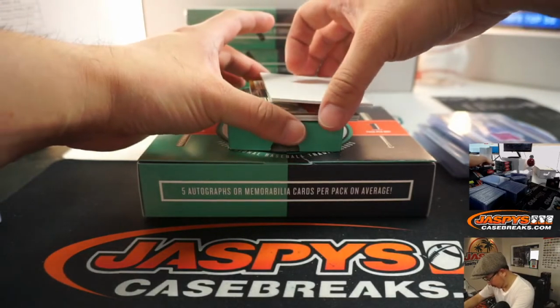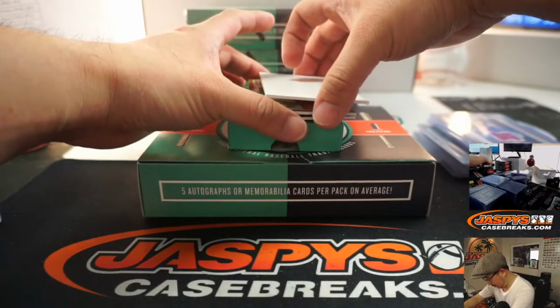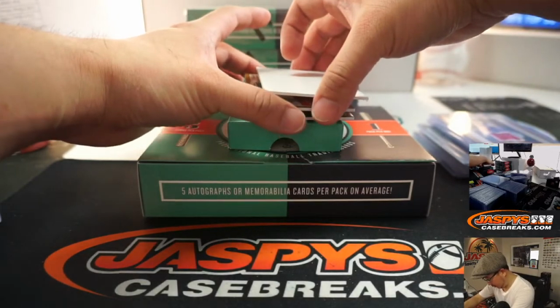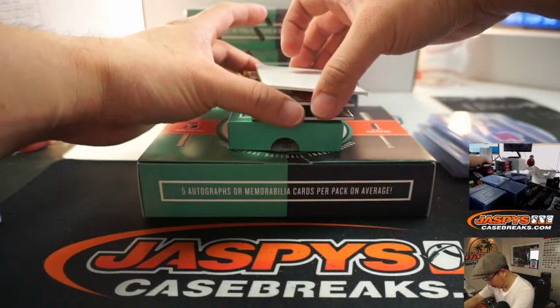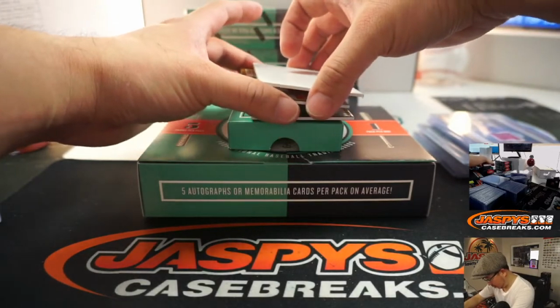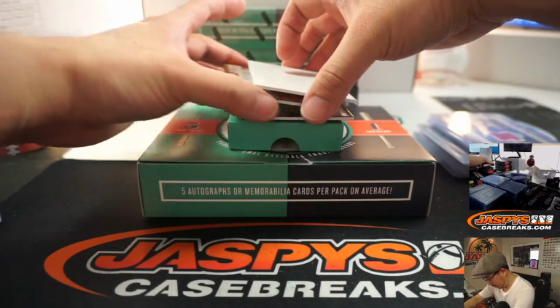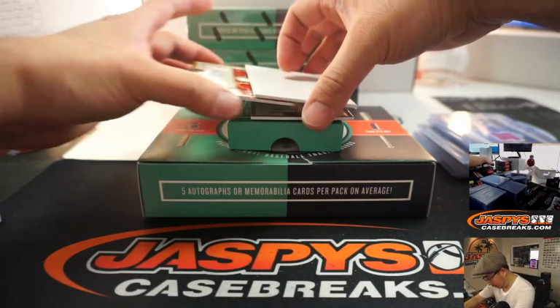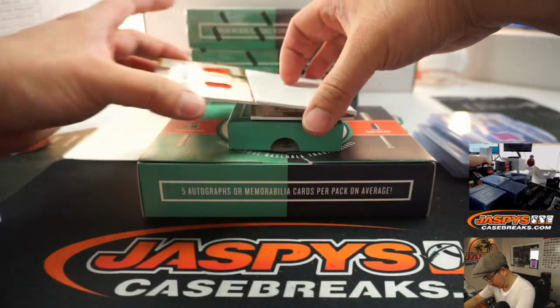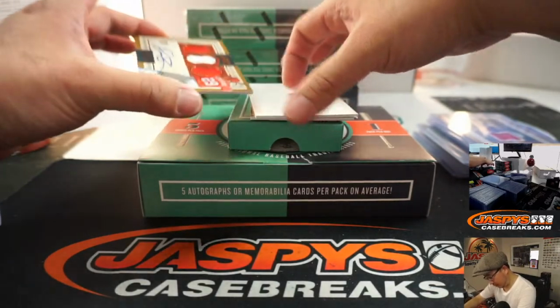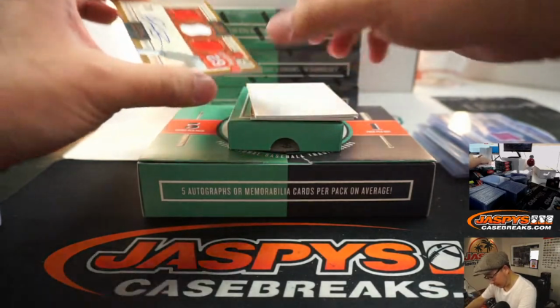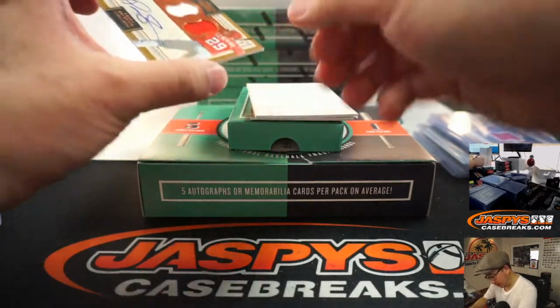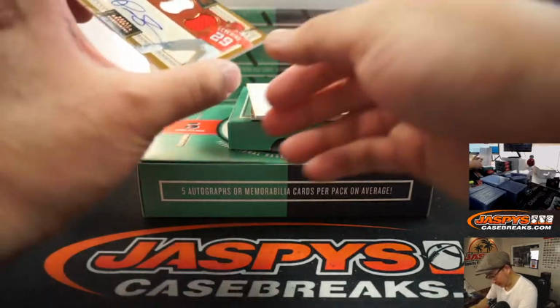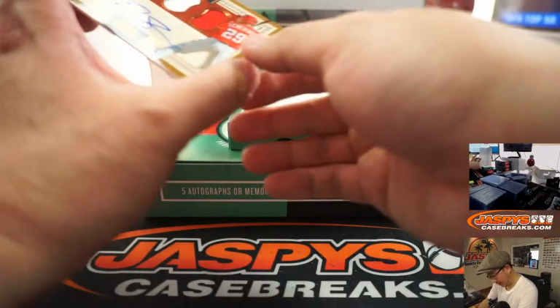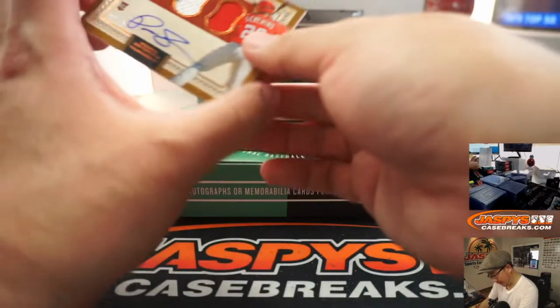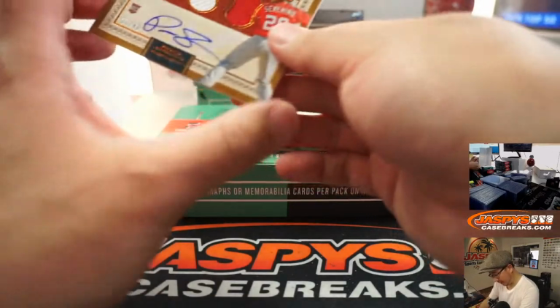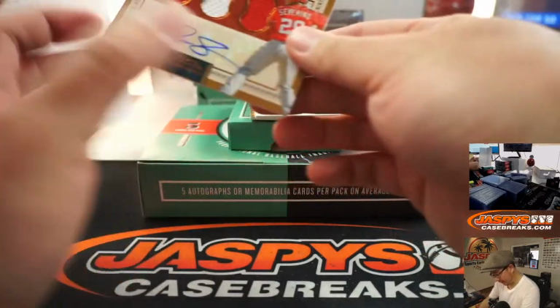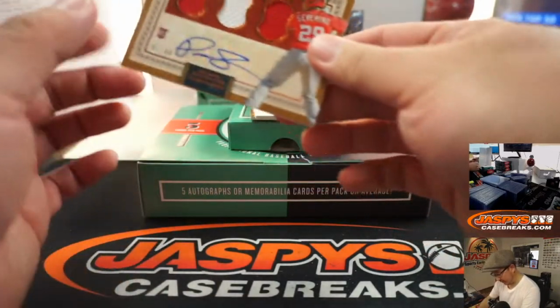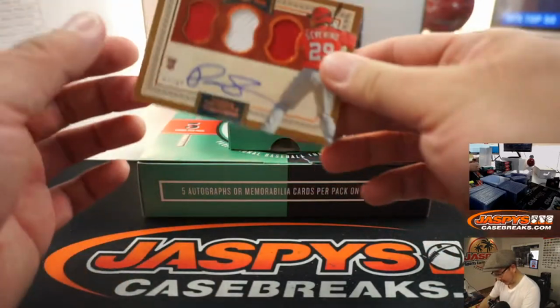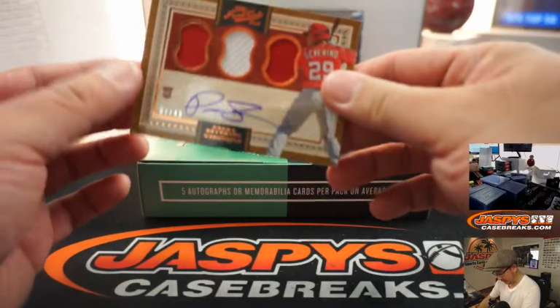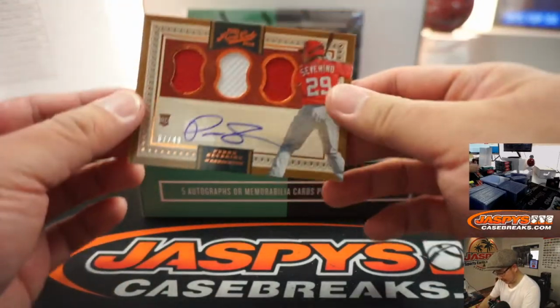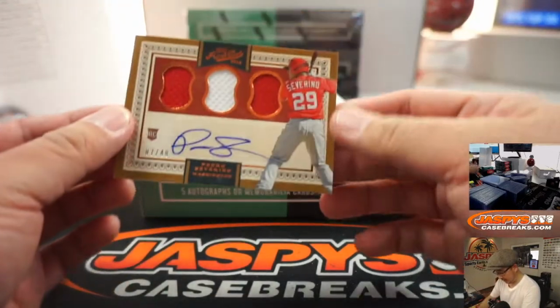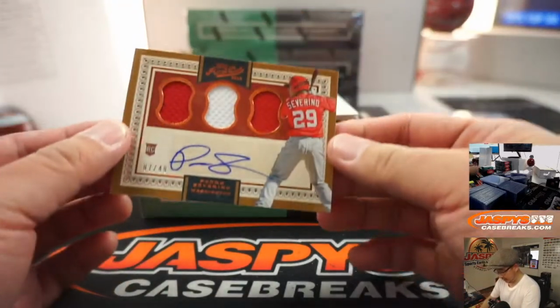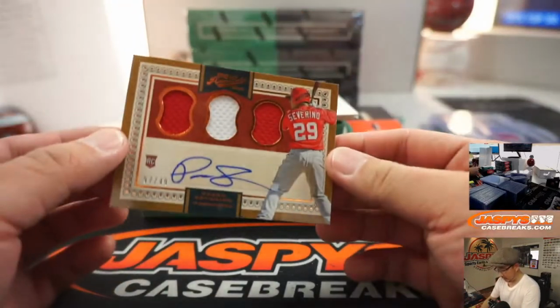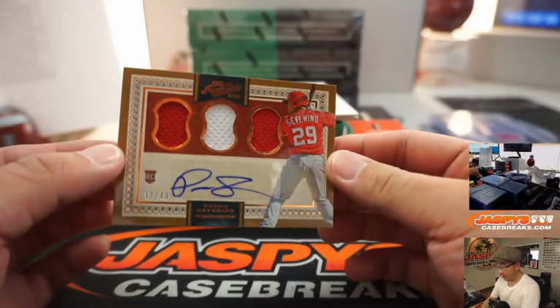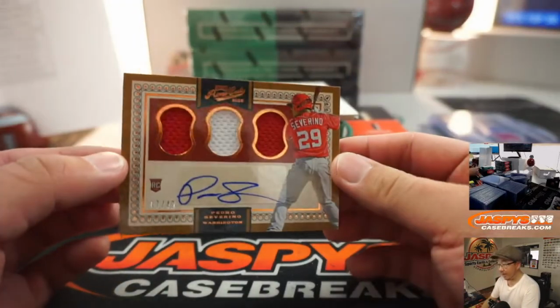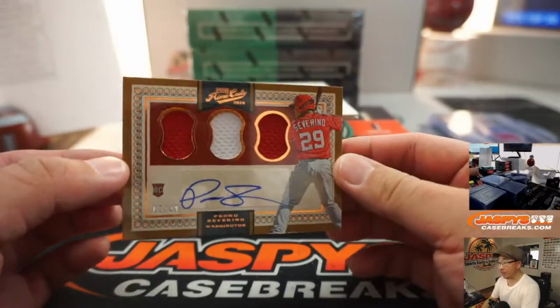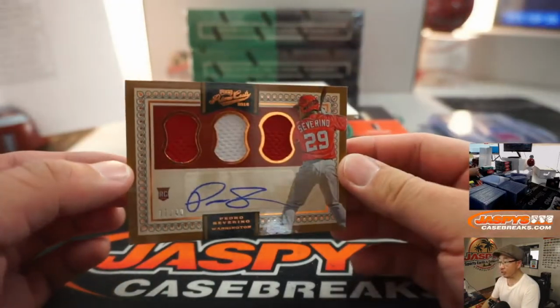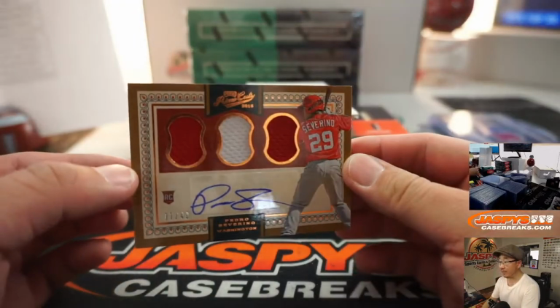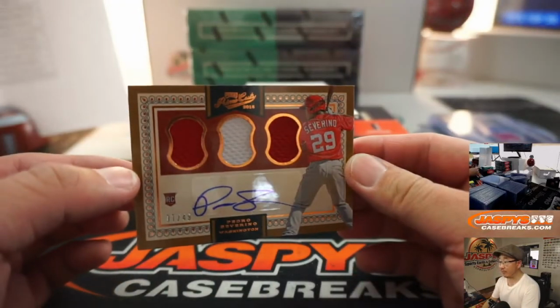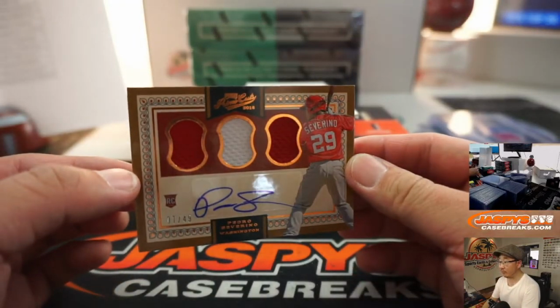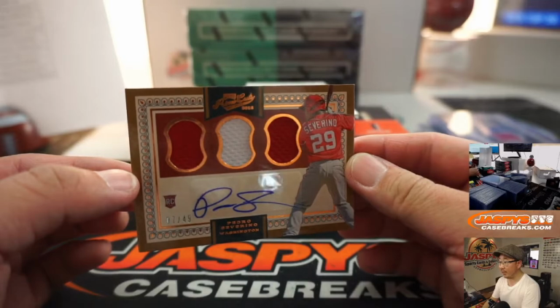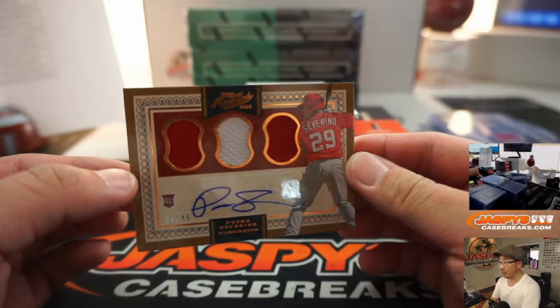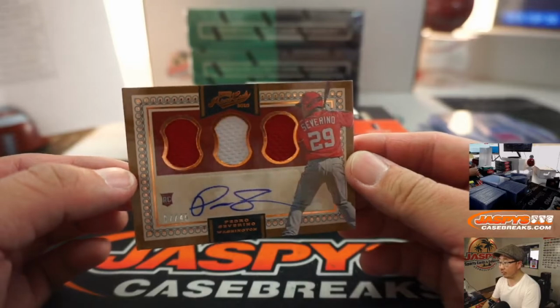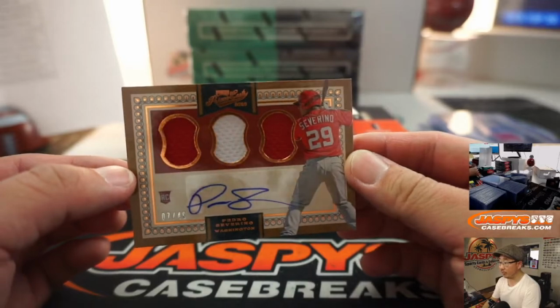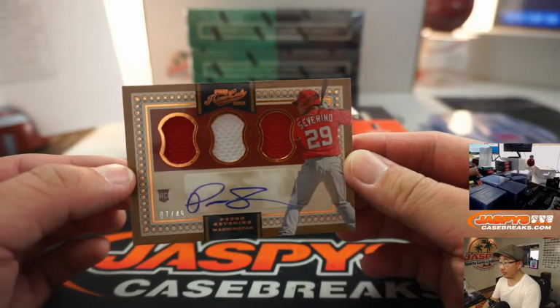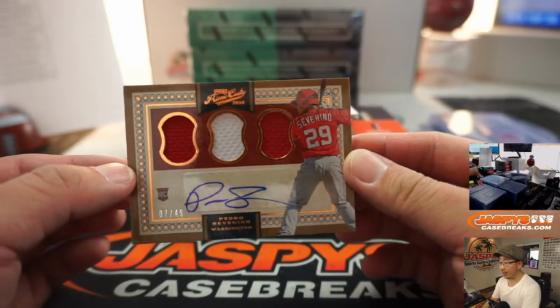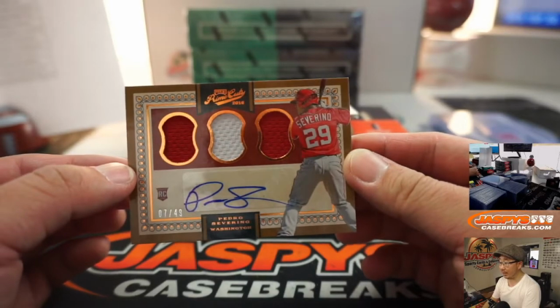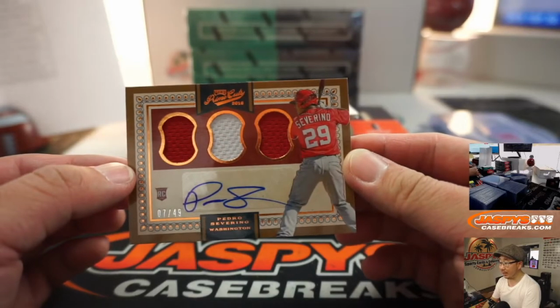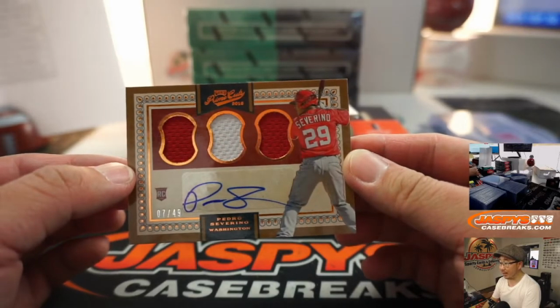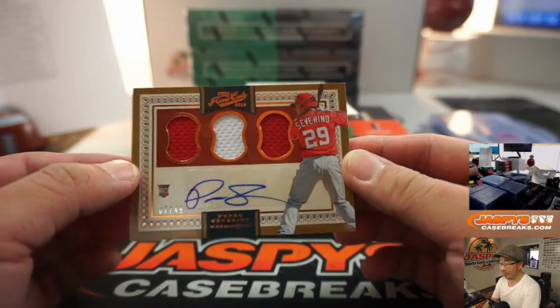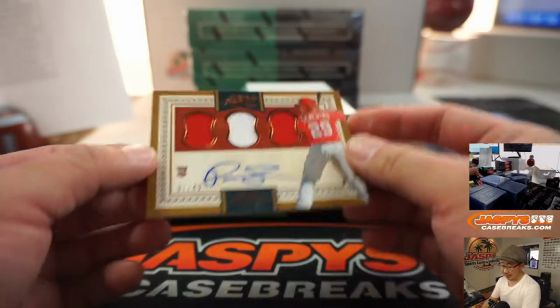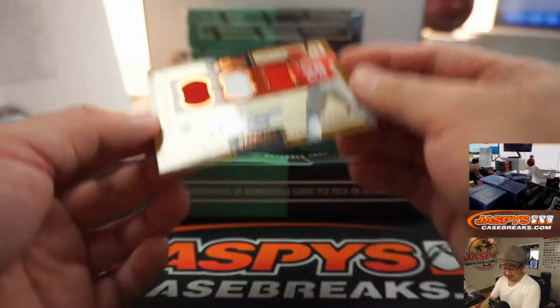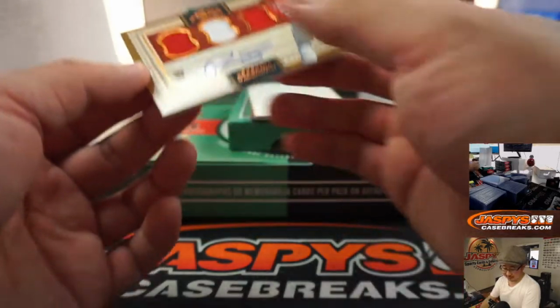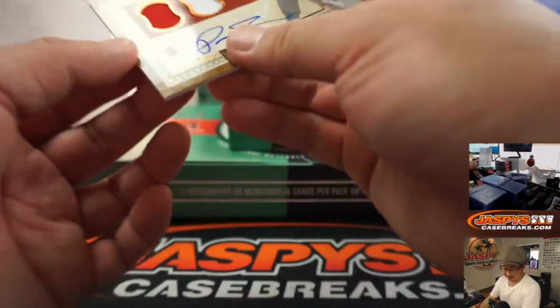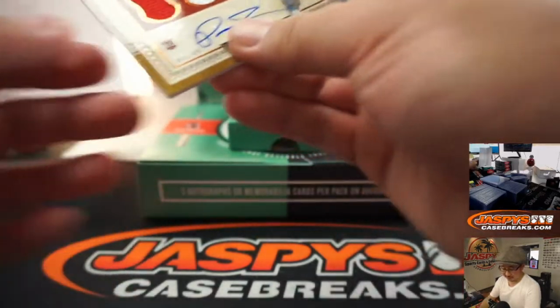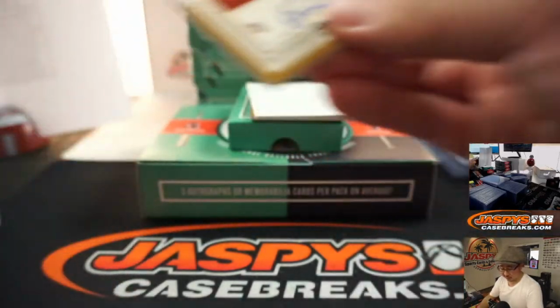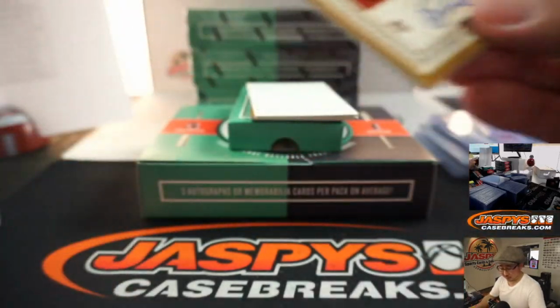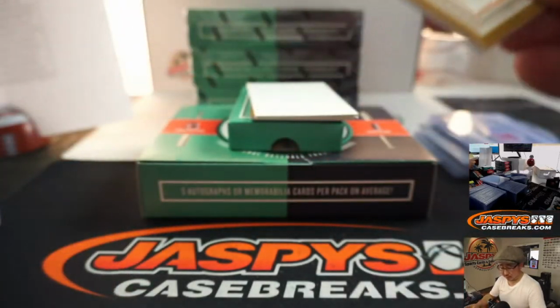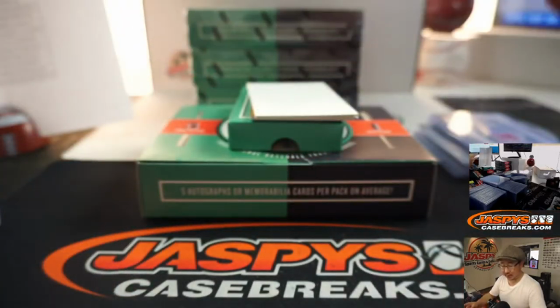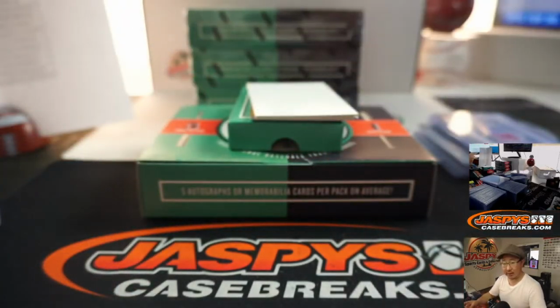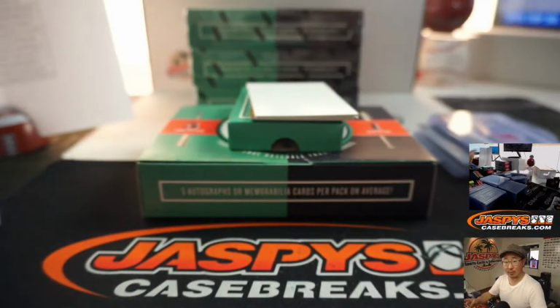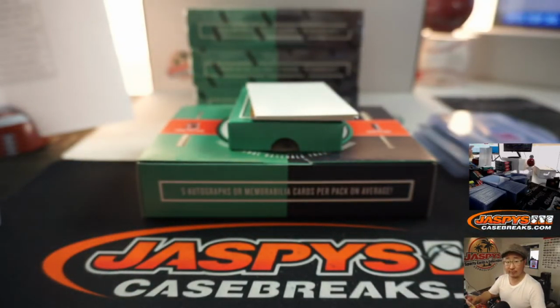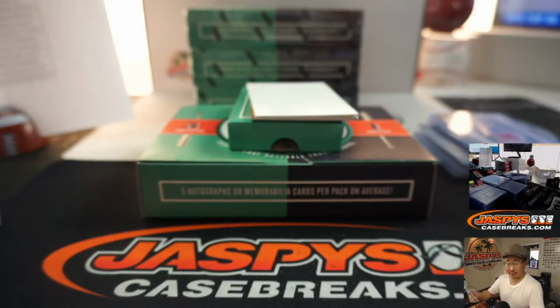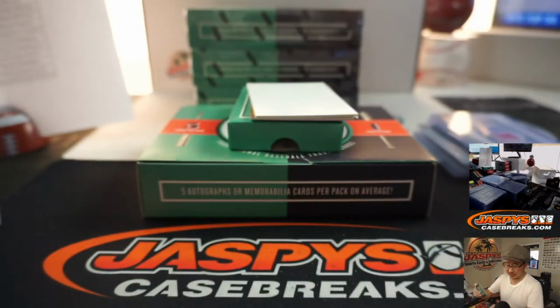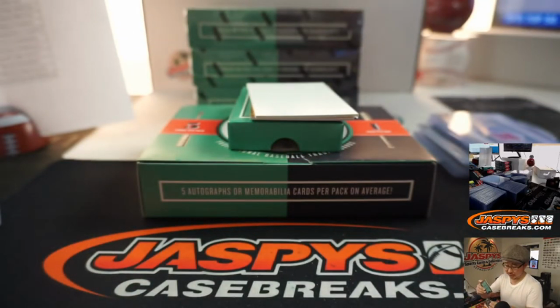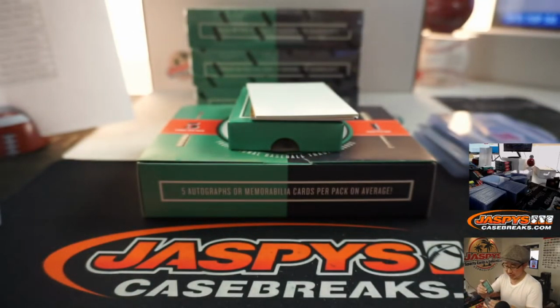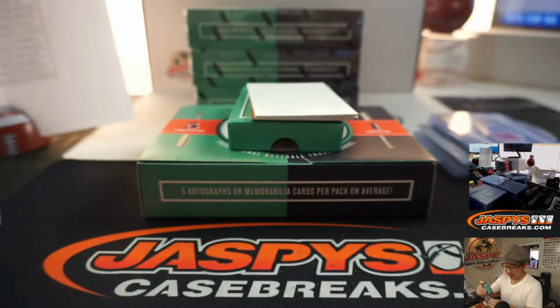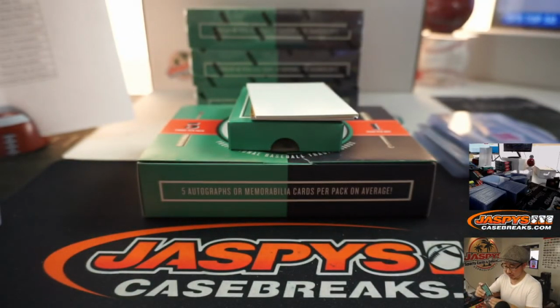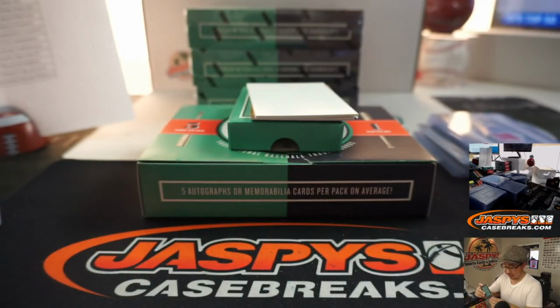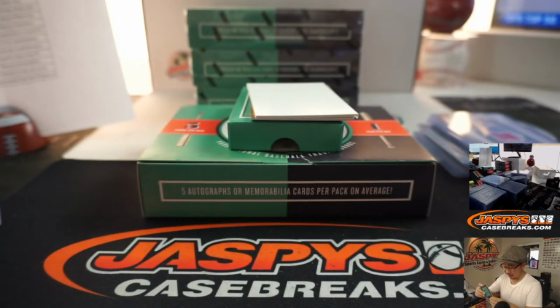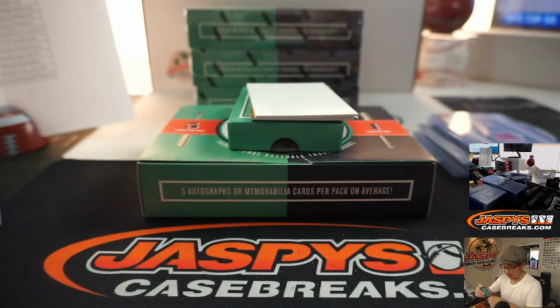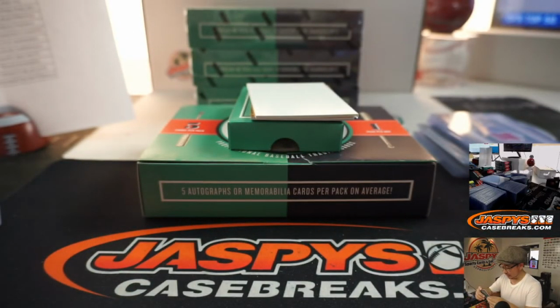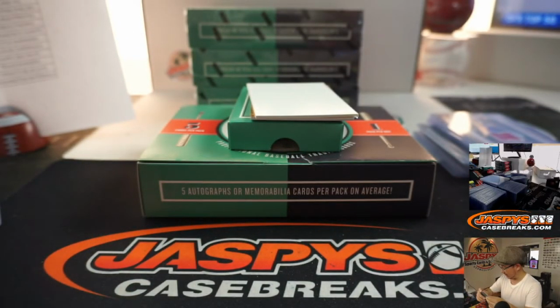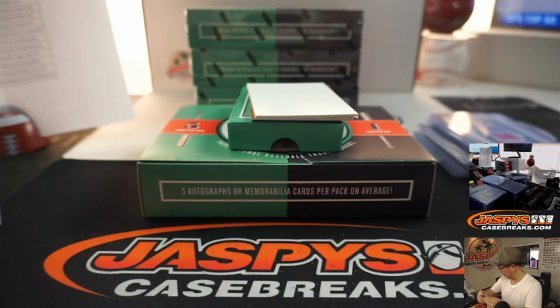A couple more here — autograph is Pedro Severino, triple relic and autograph, 7 out of 49. Another one for TJ — he got one in the first half.